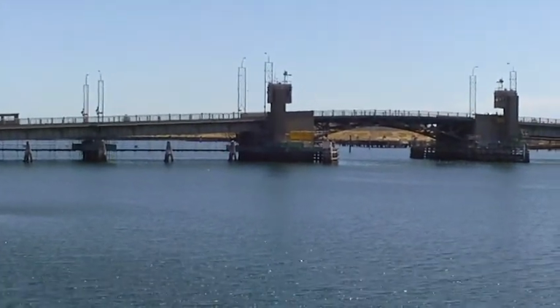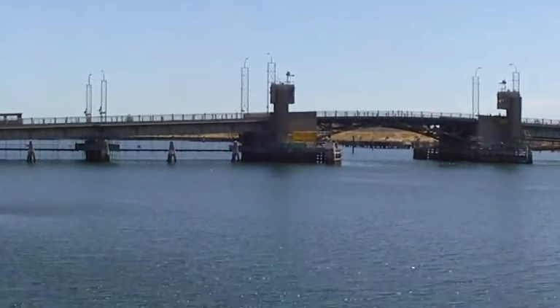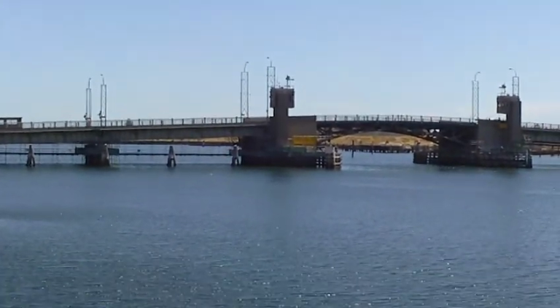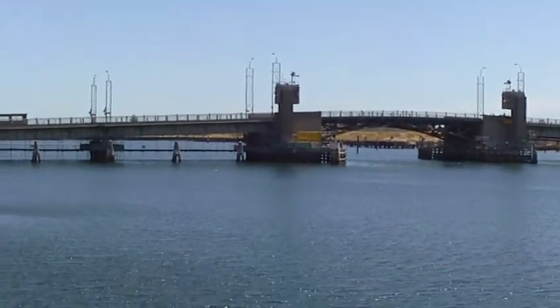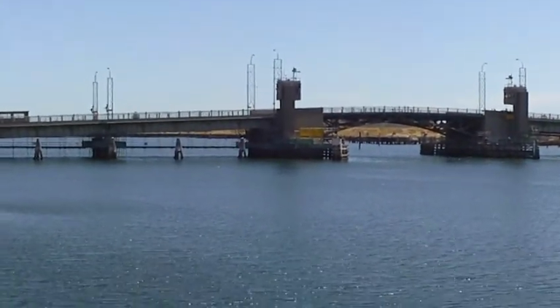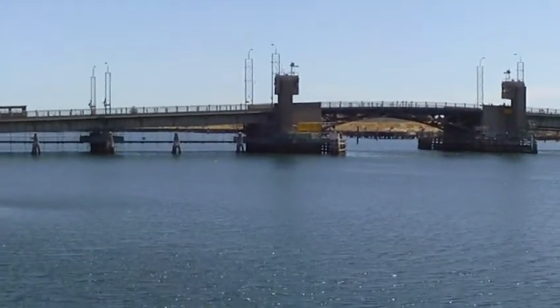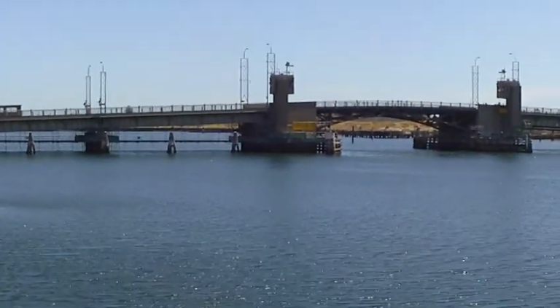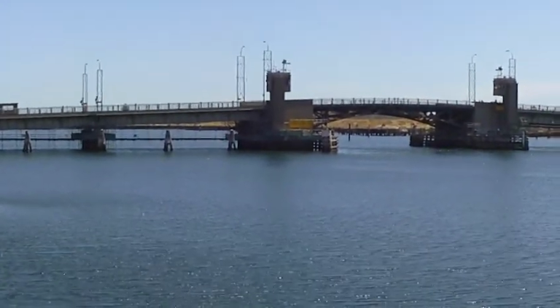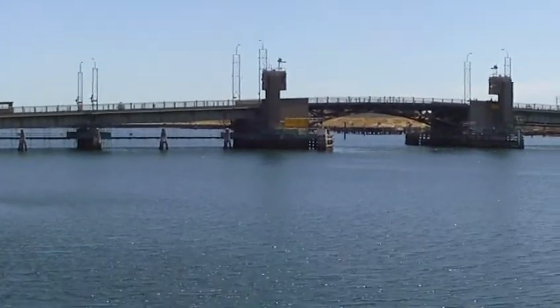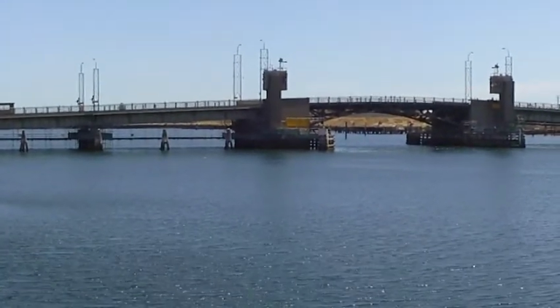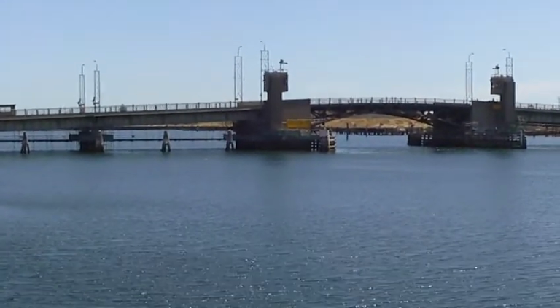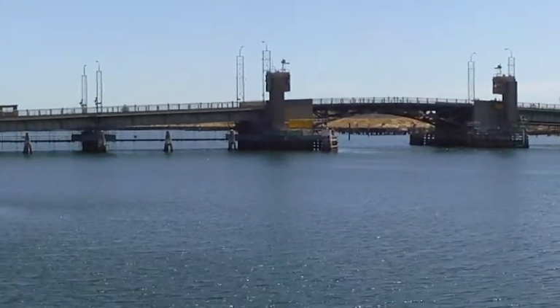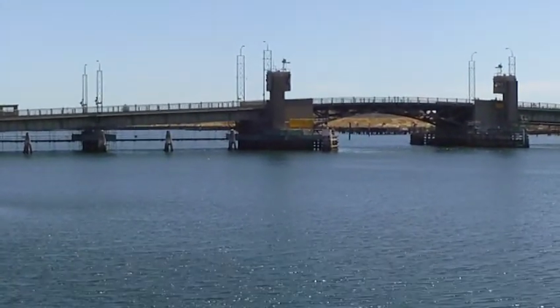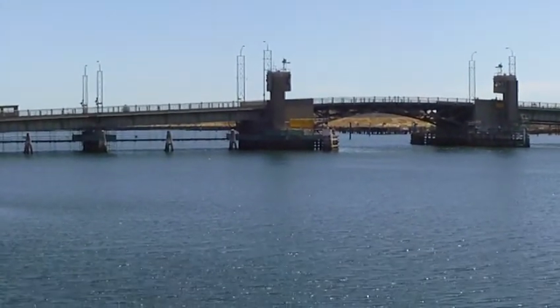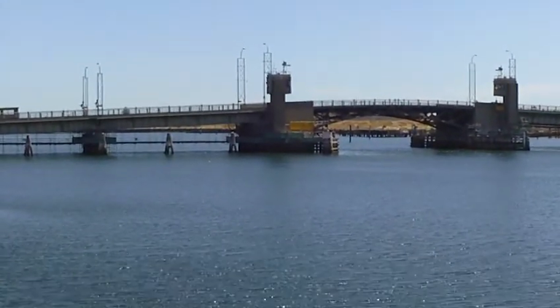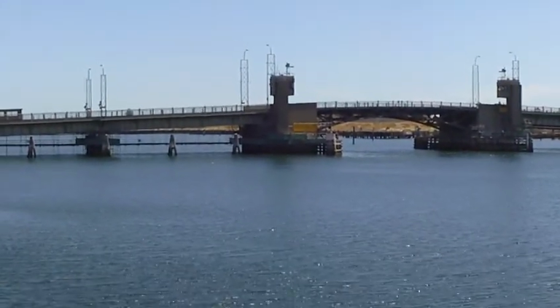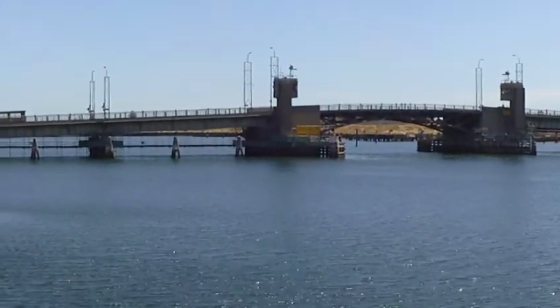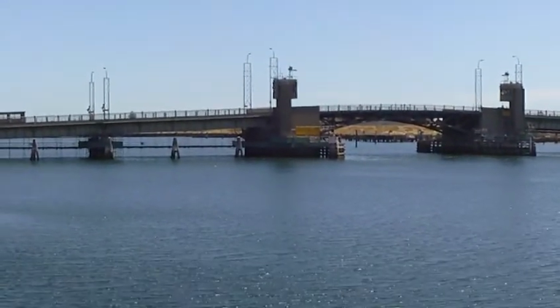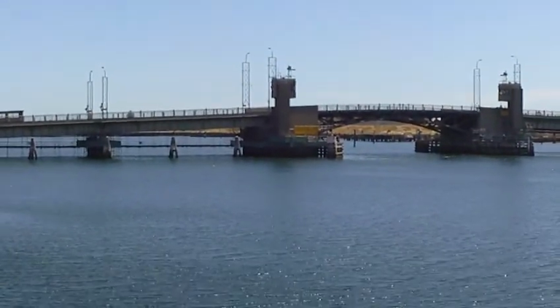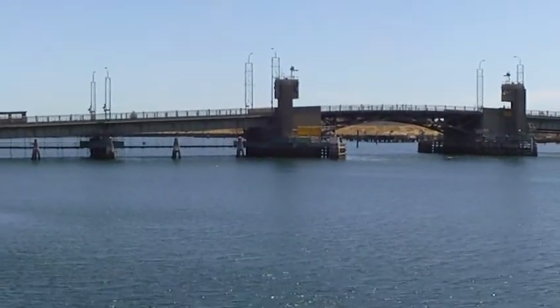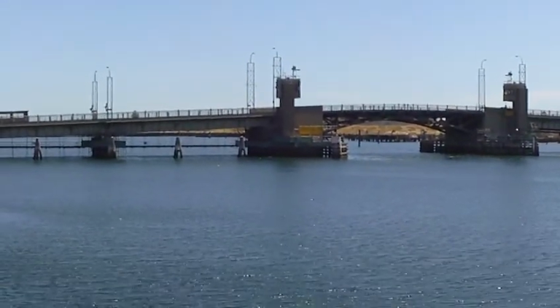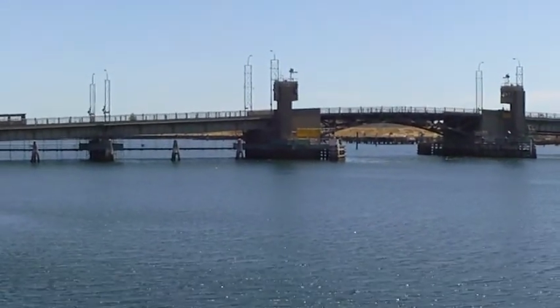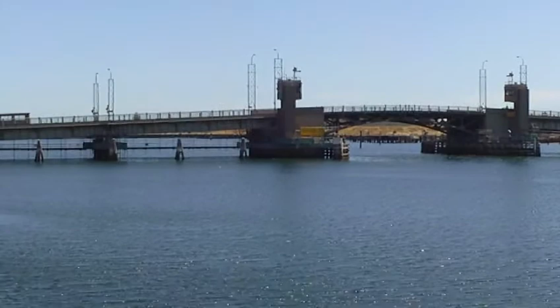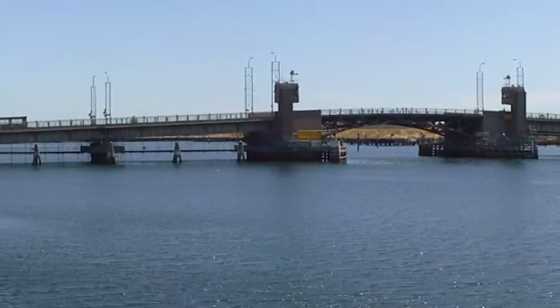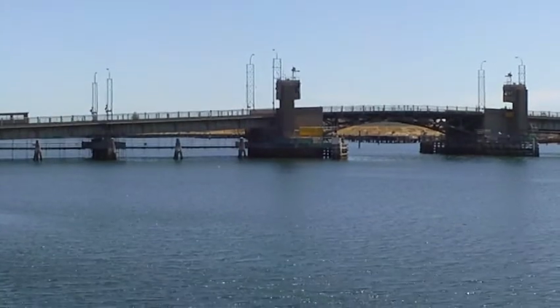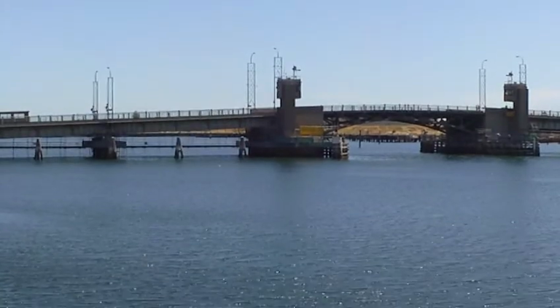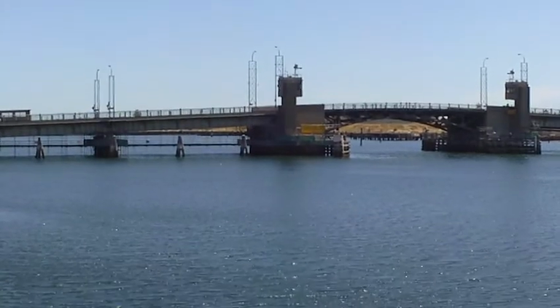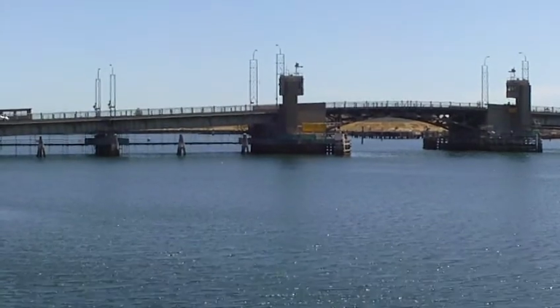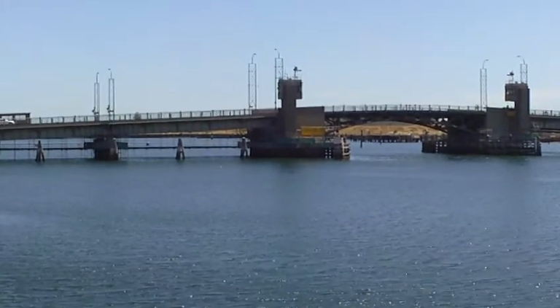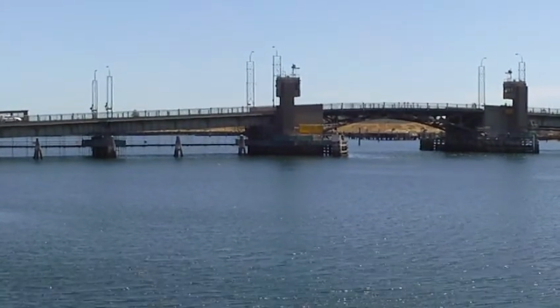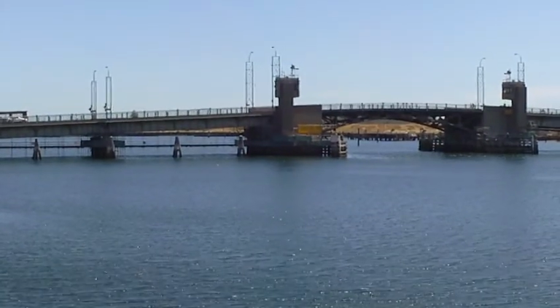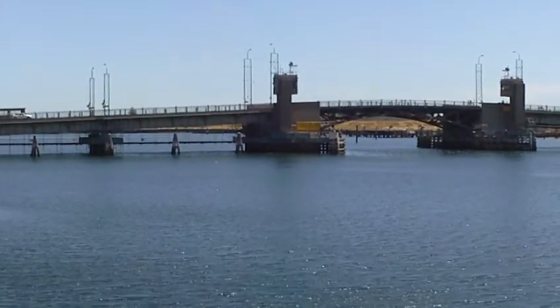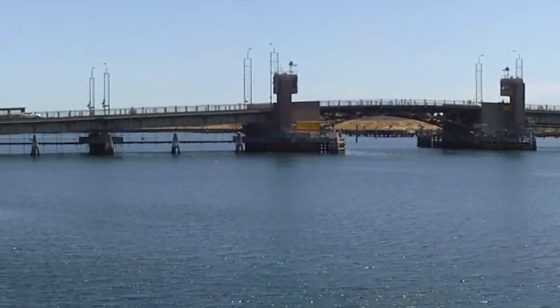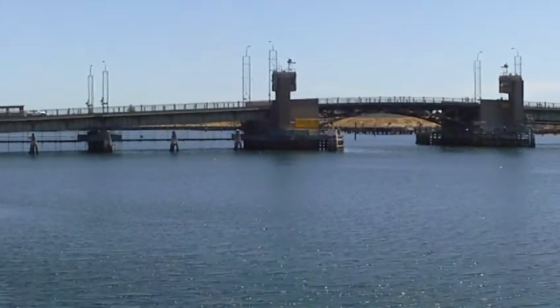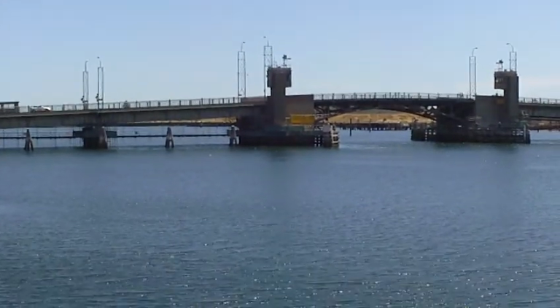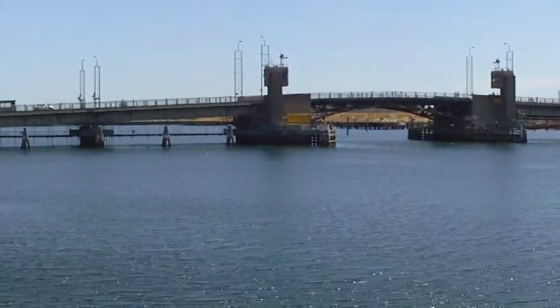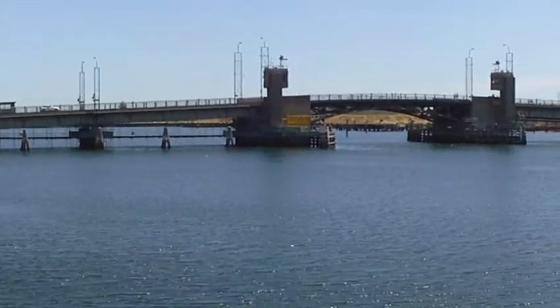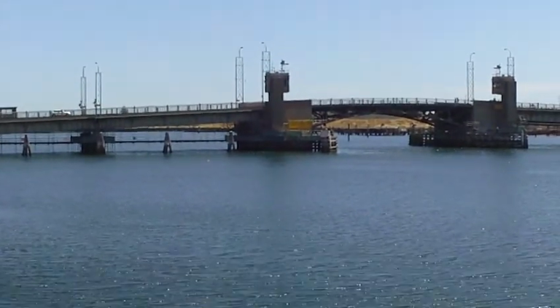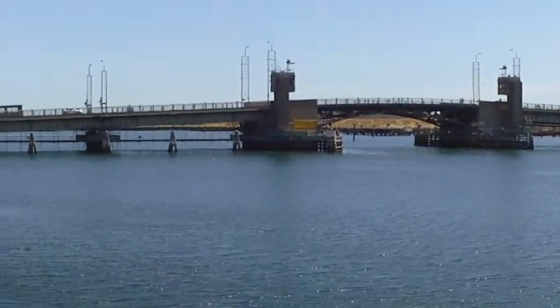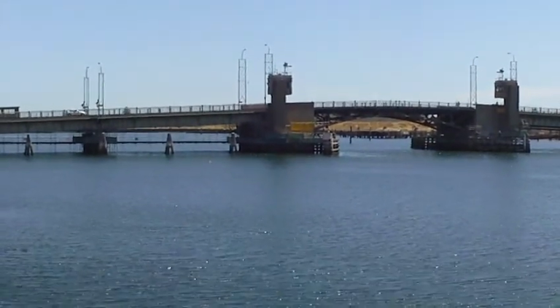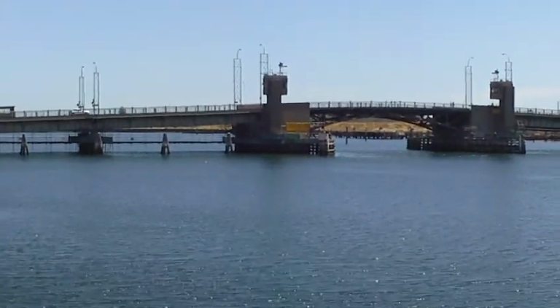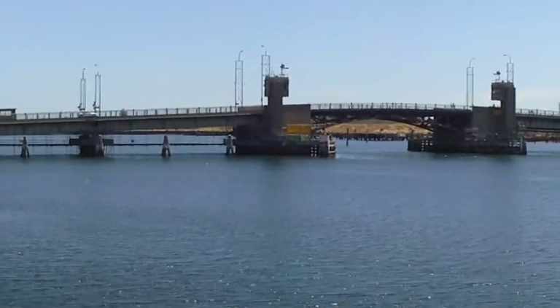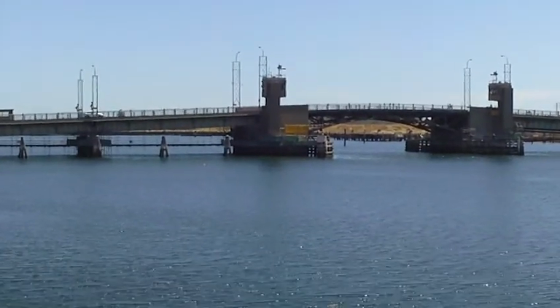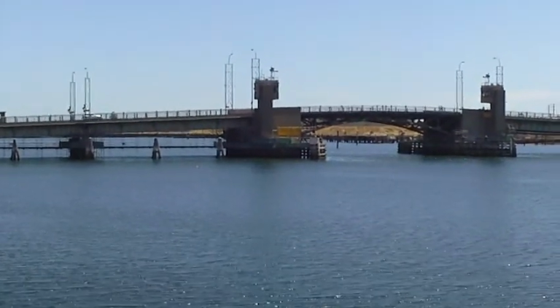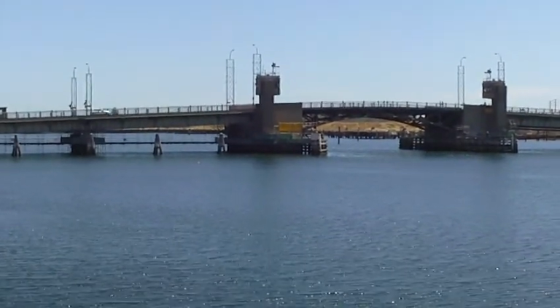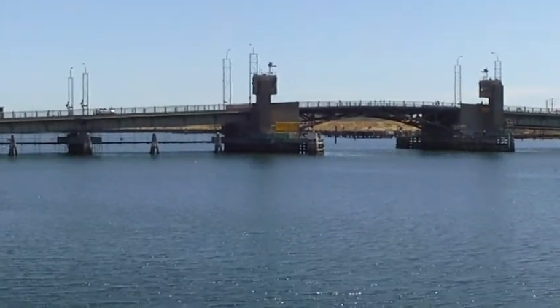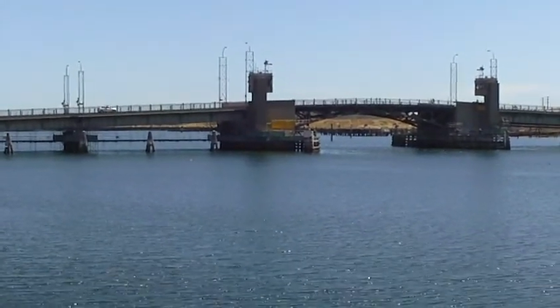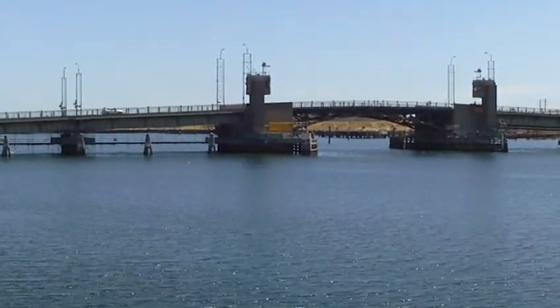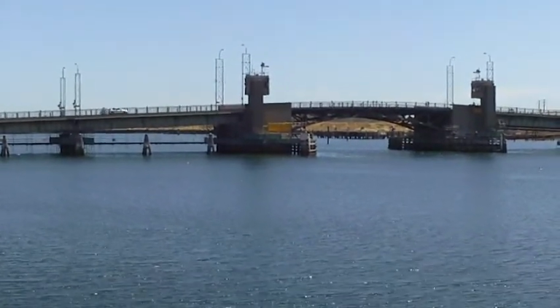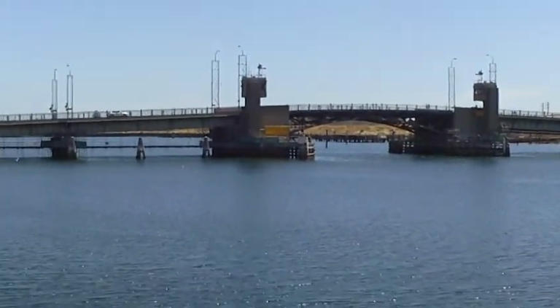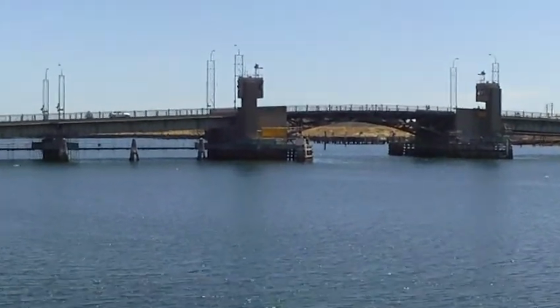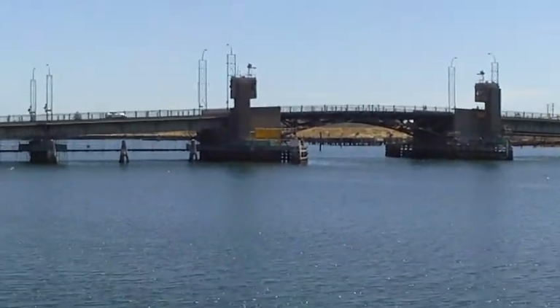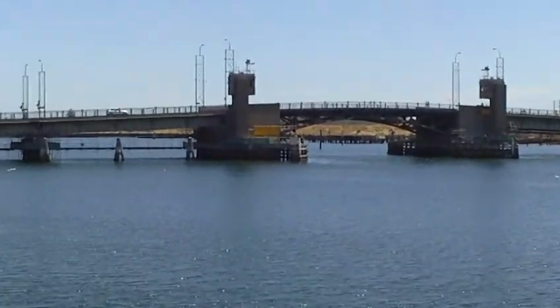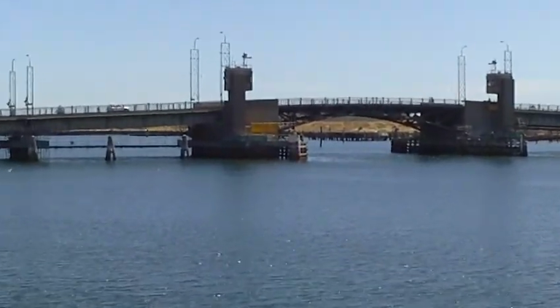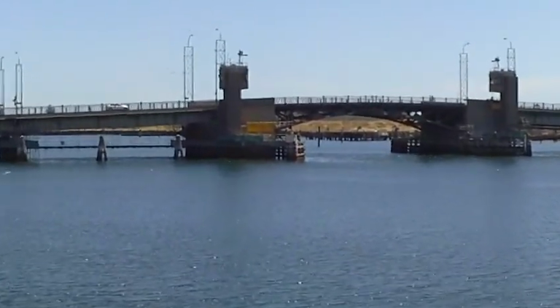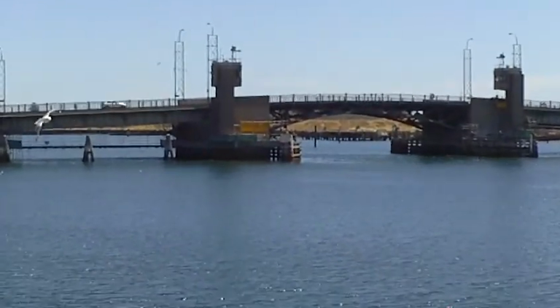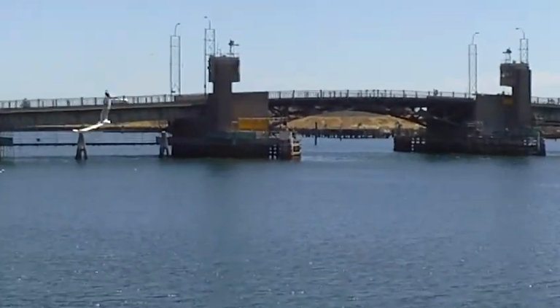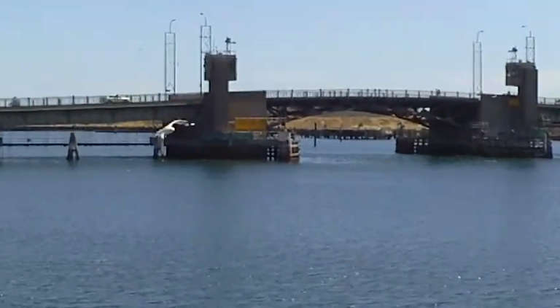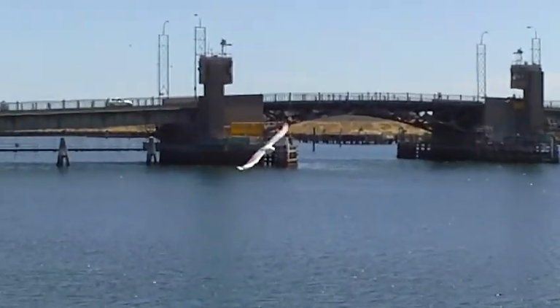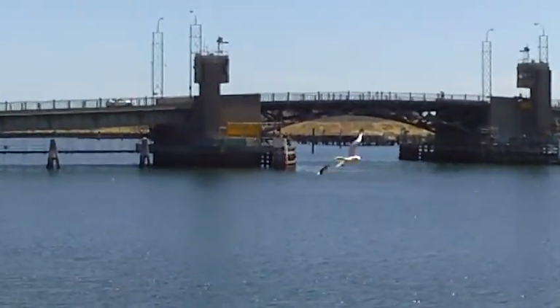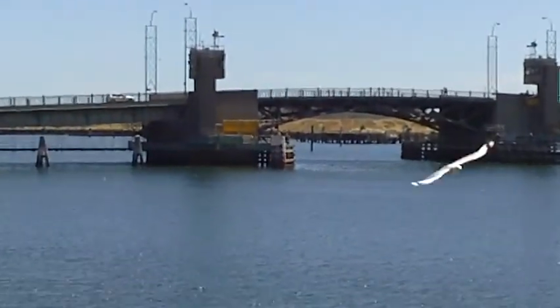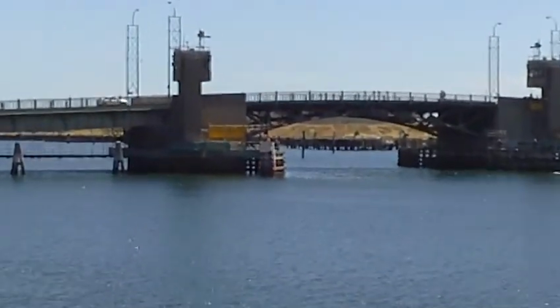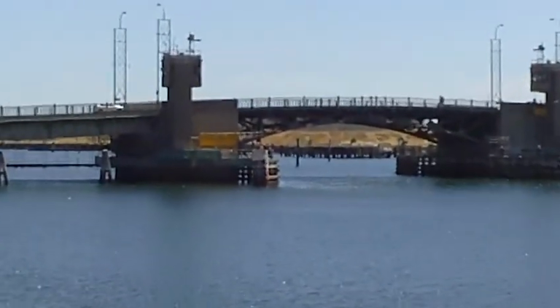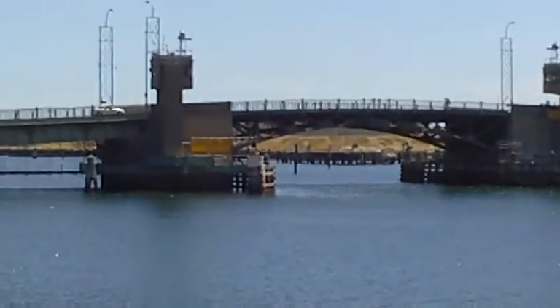Hello there. Here we are down at the harbour. There's the opening bridge.